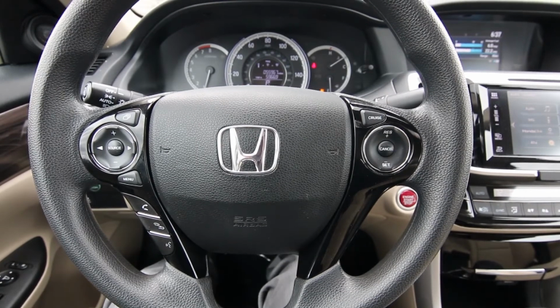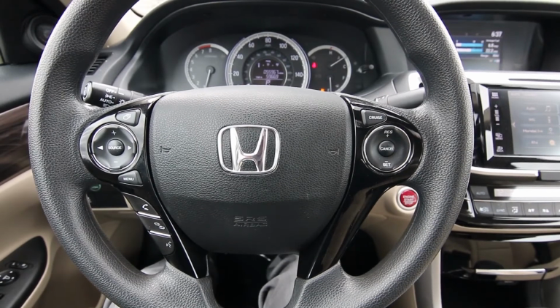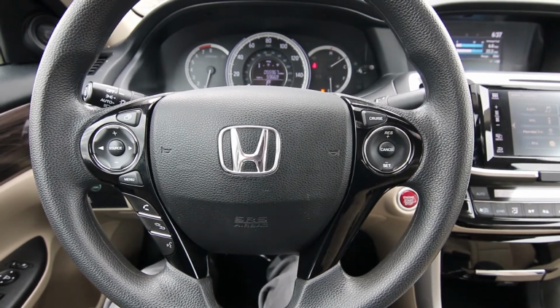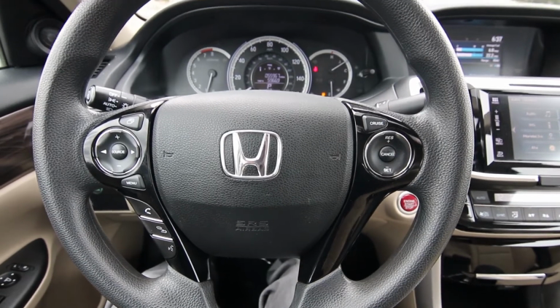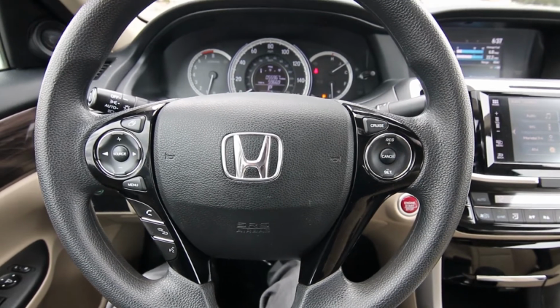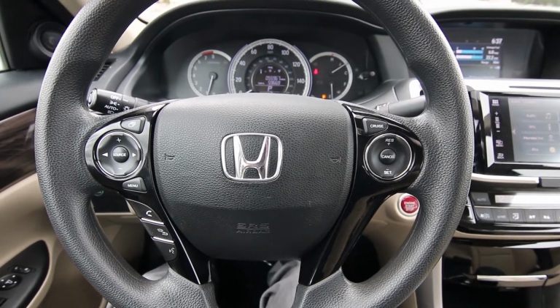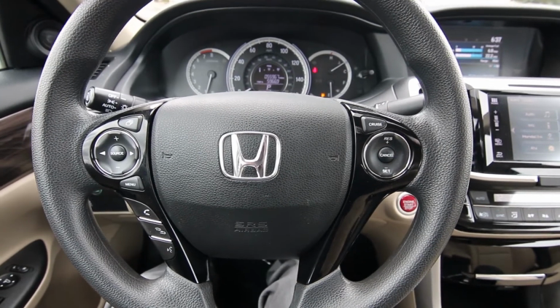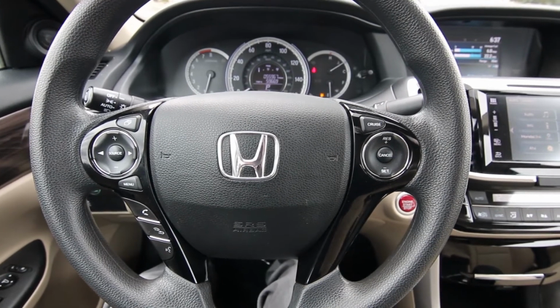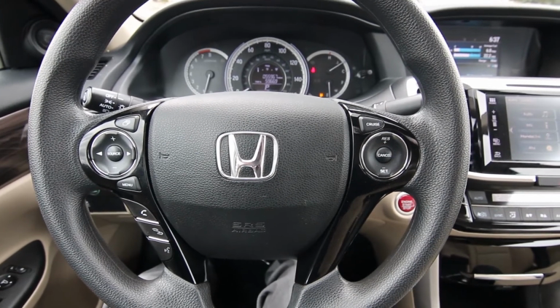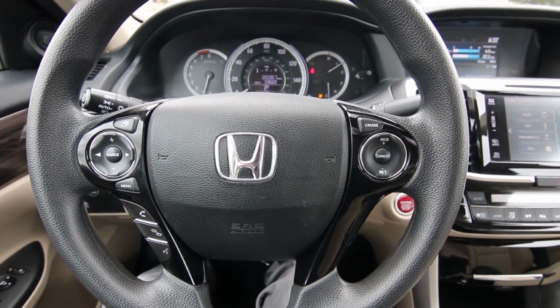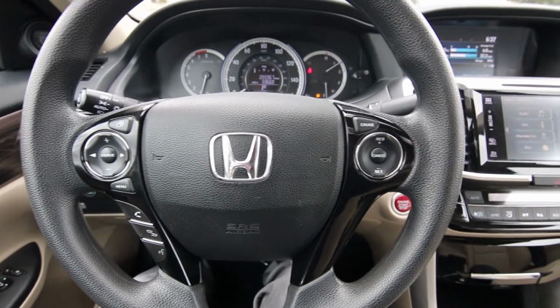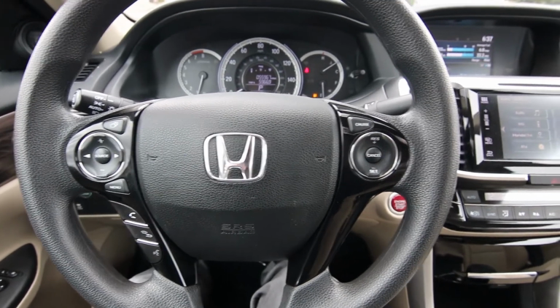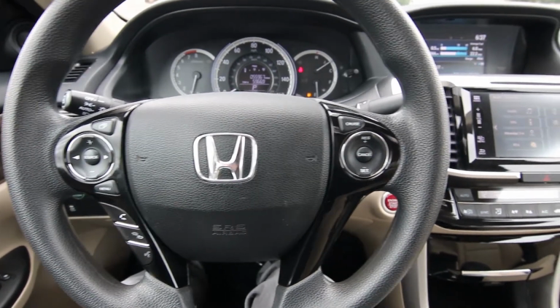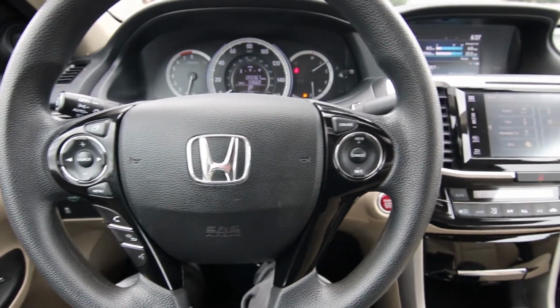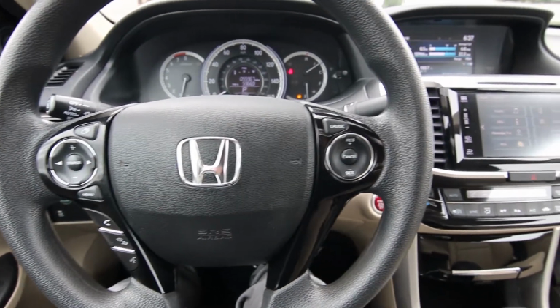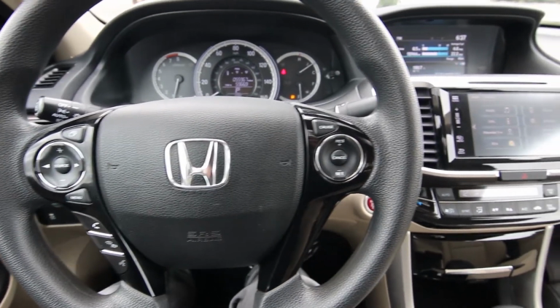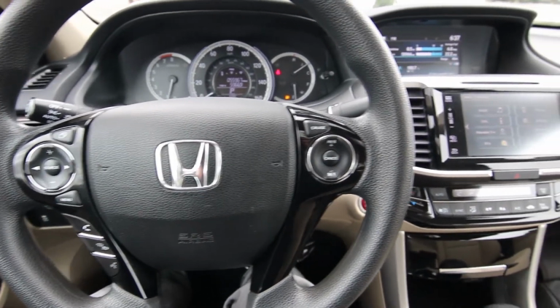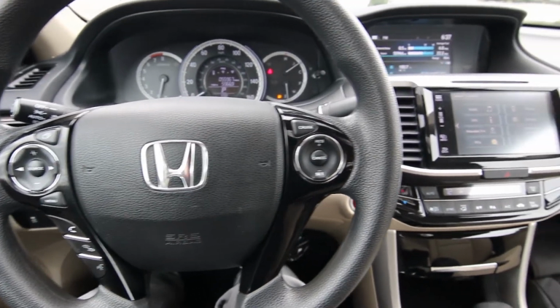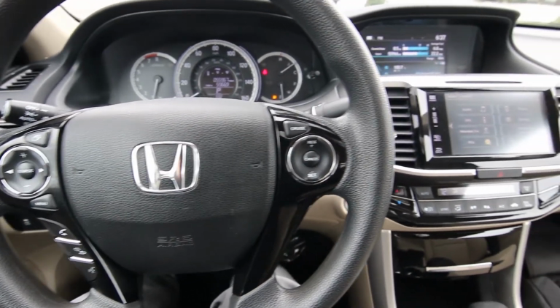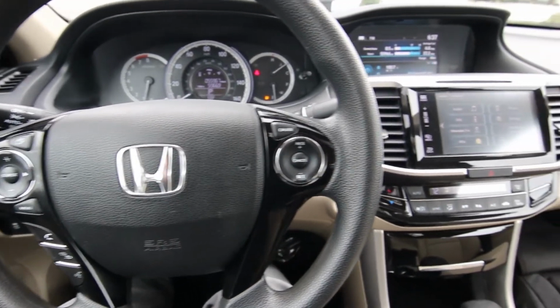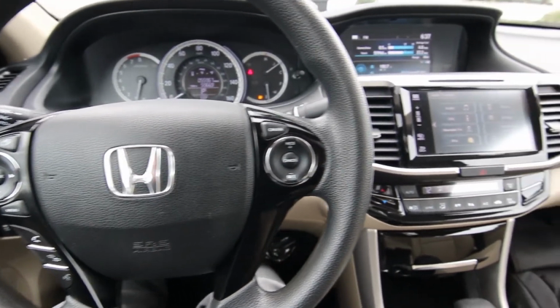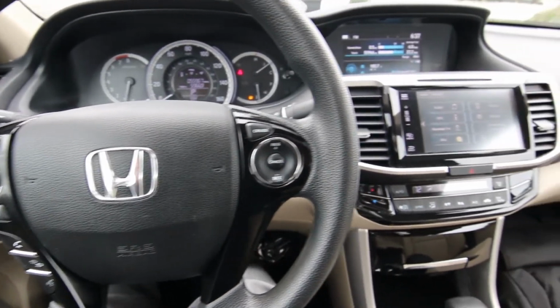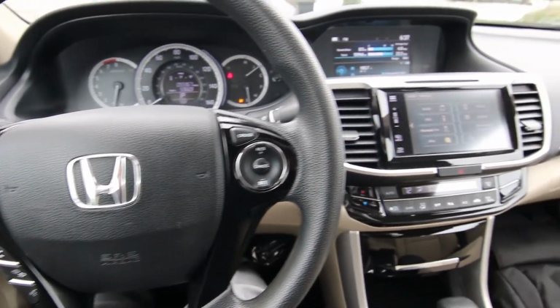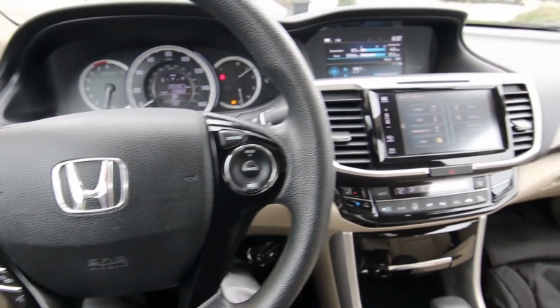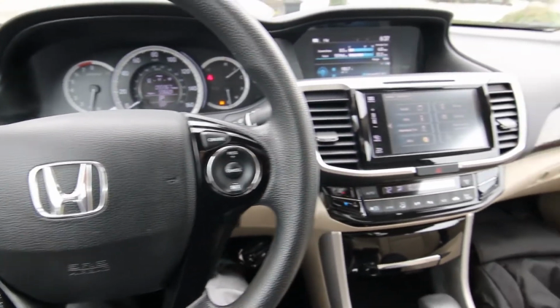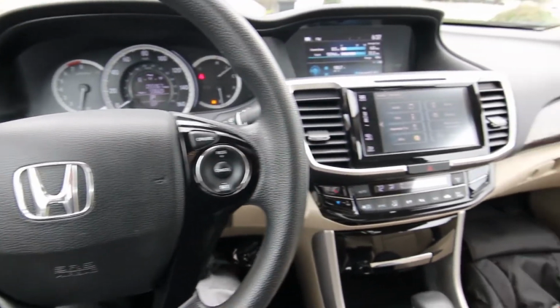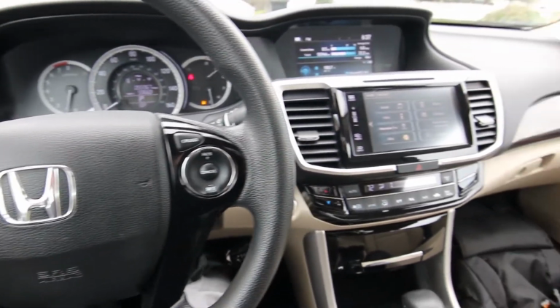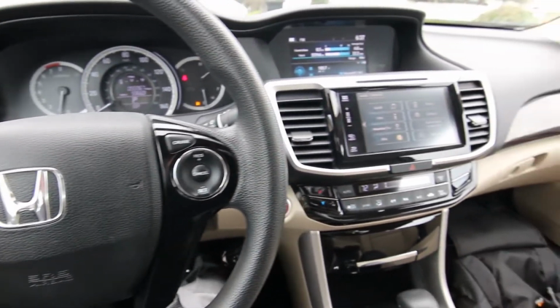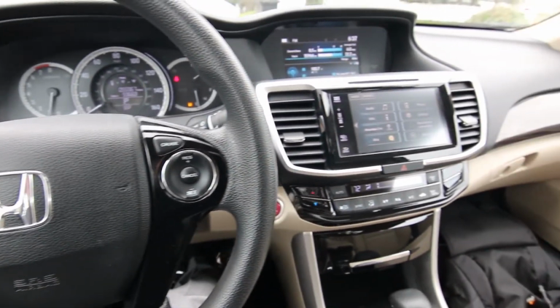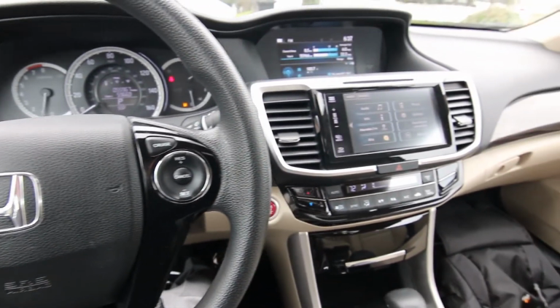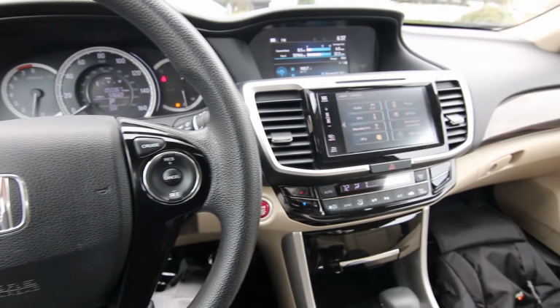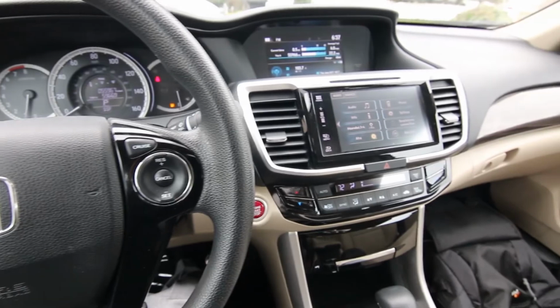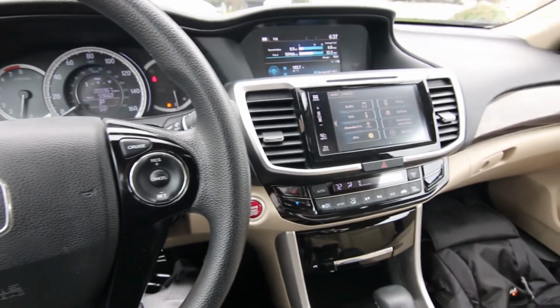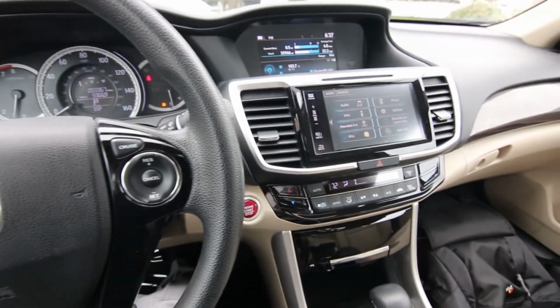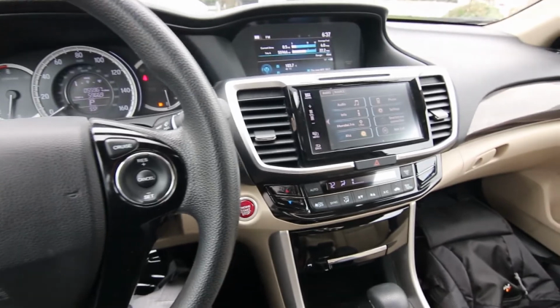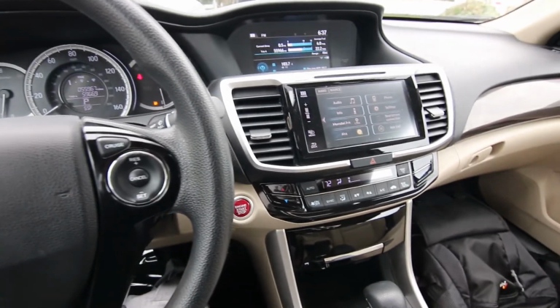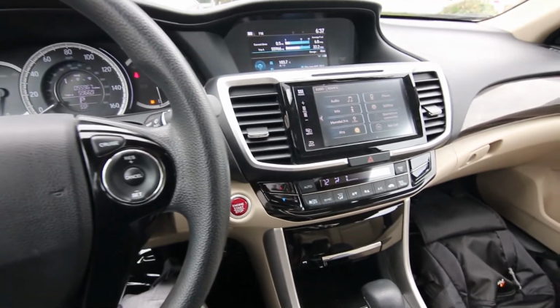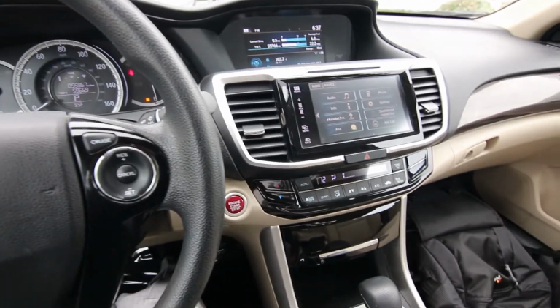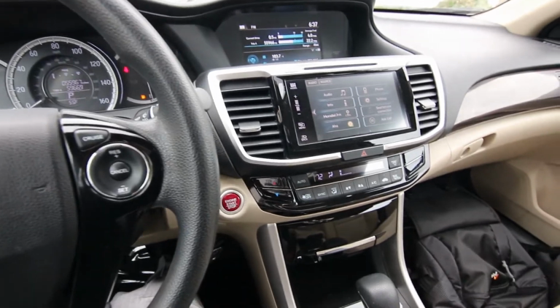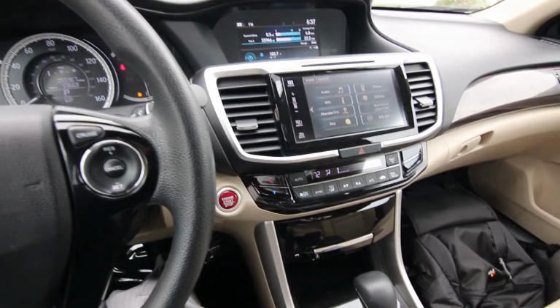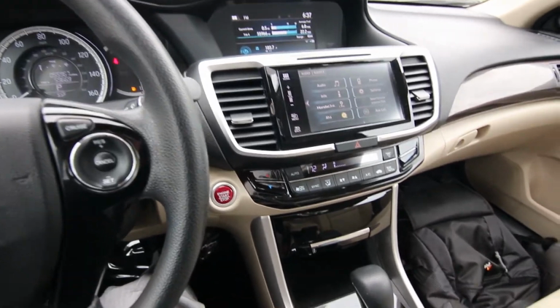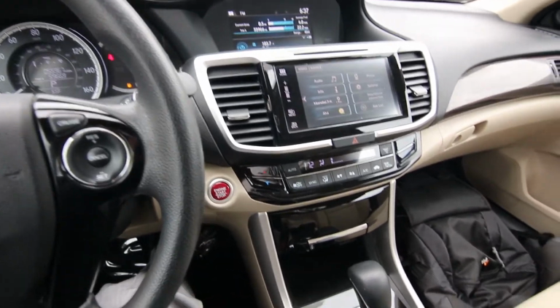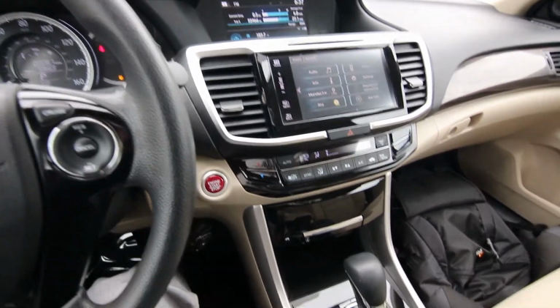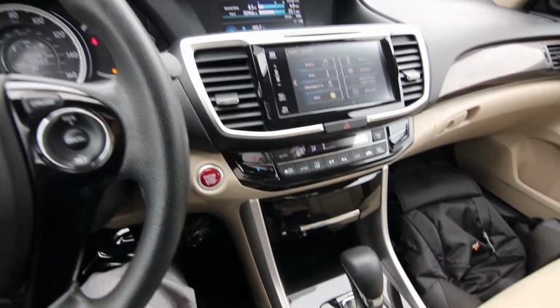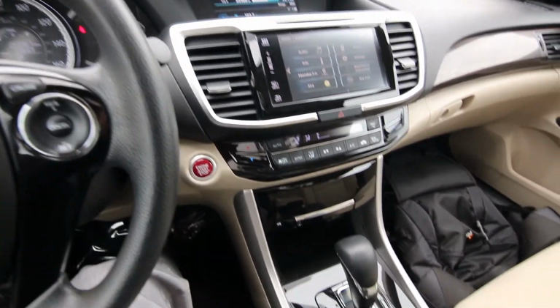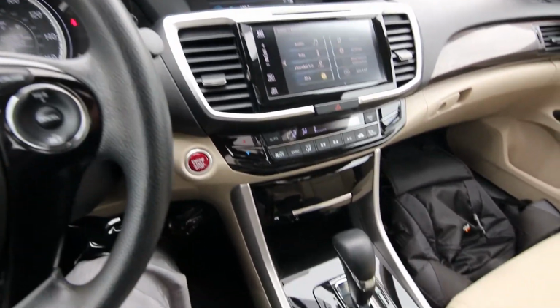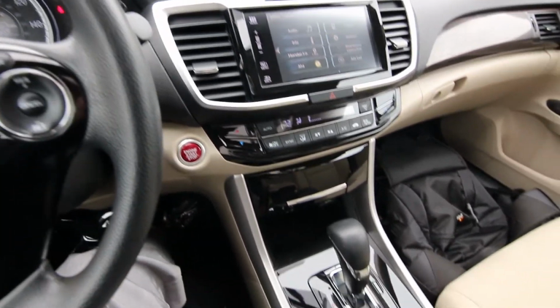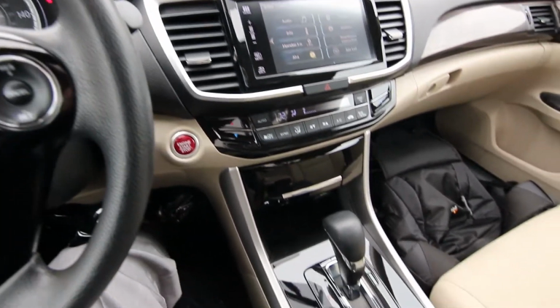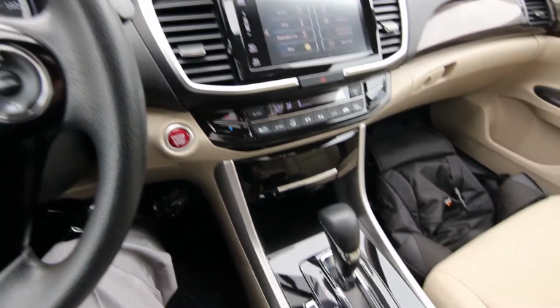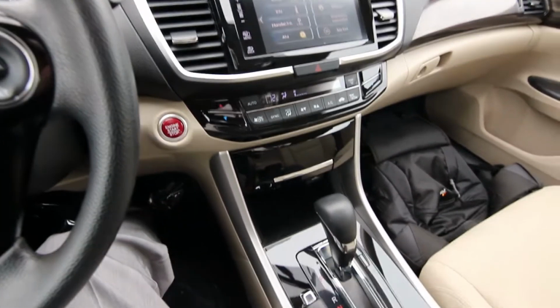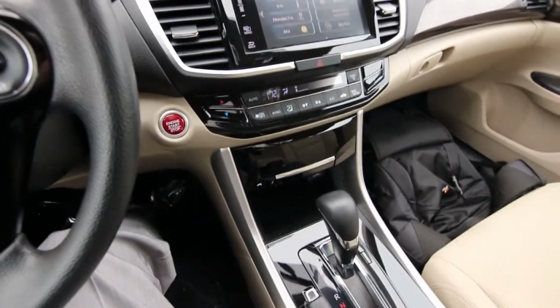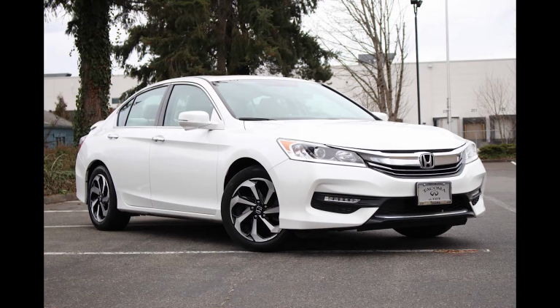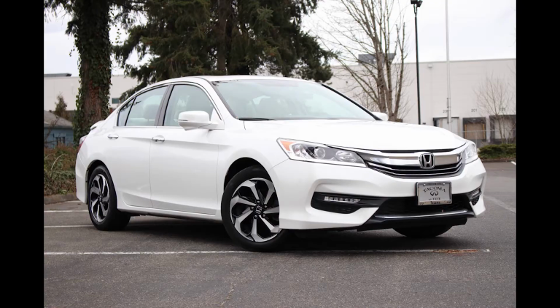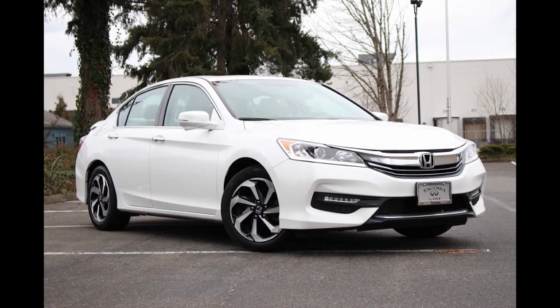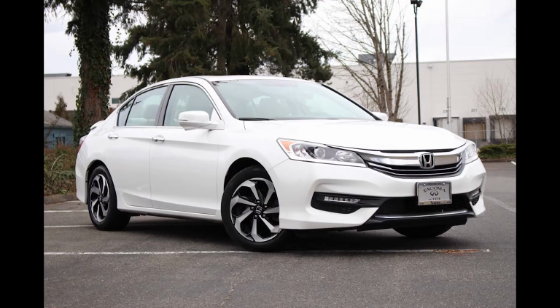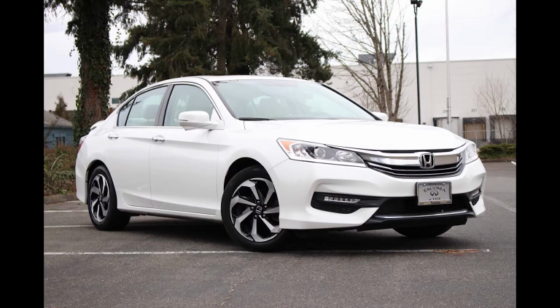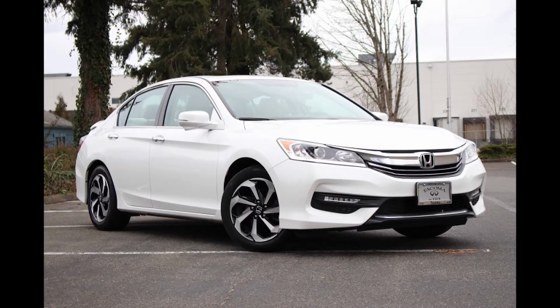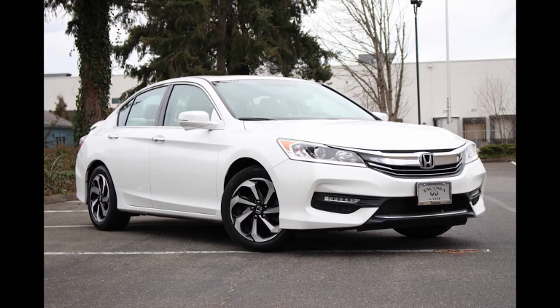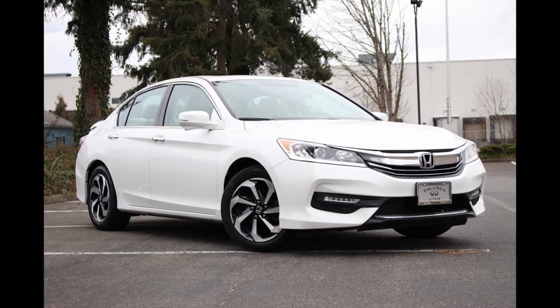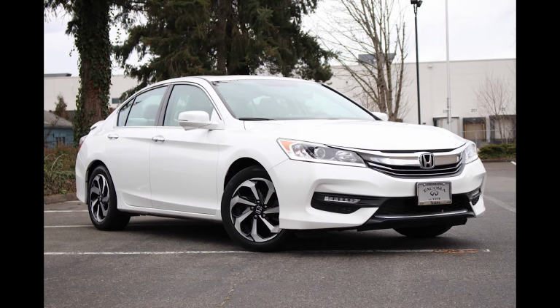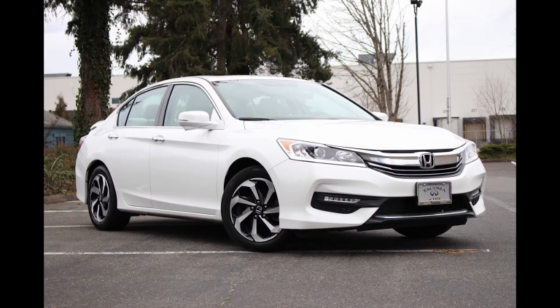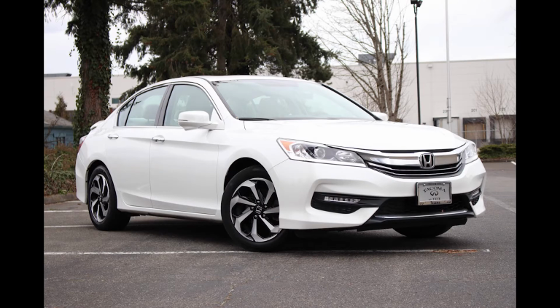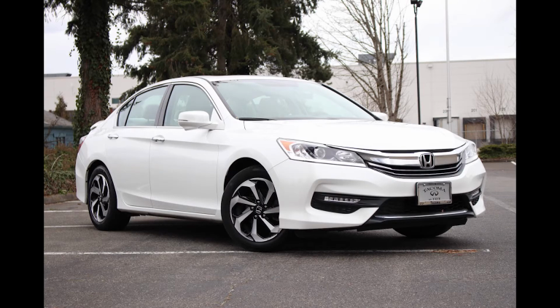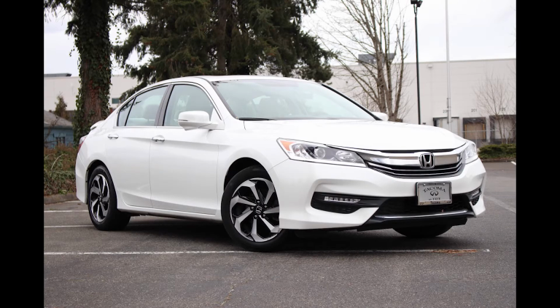Hello, Joe here from Infinity of Tacoma. Today I'm going to tell you about this lovely 2016 Honda Accord EX sedan that we have for sale.